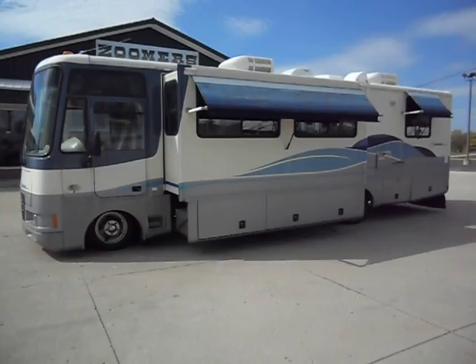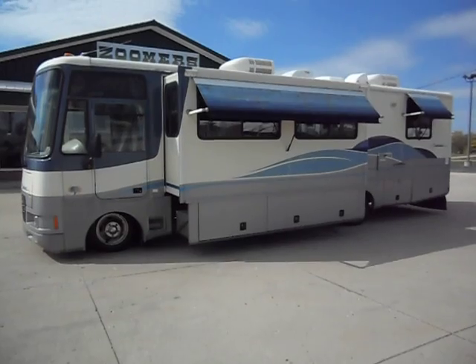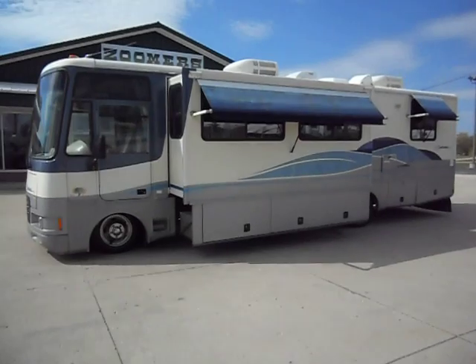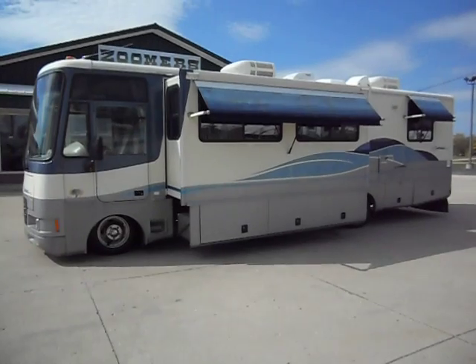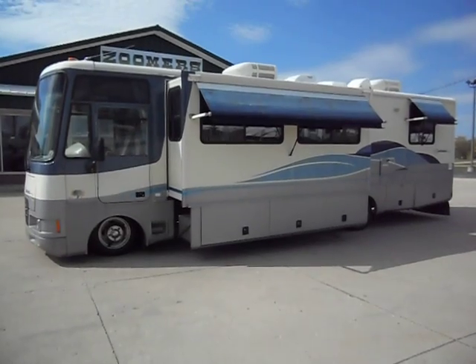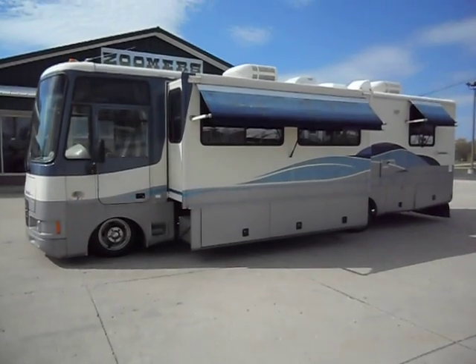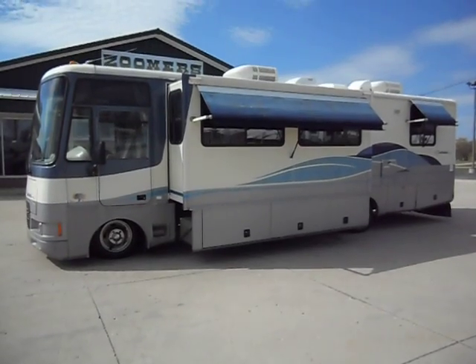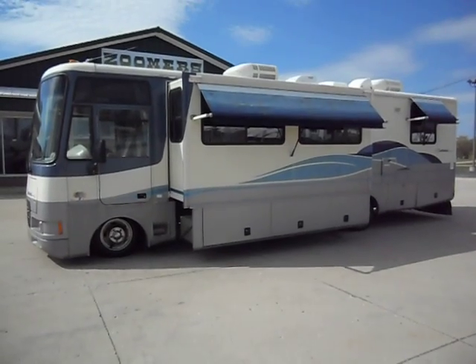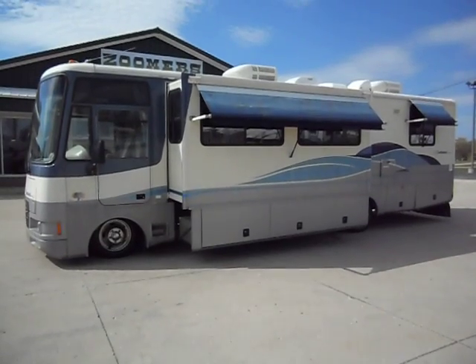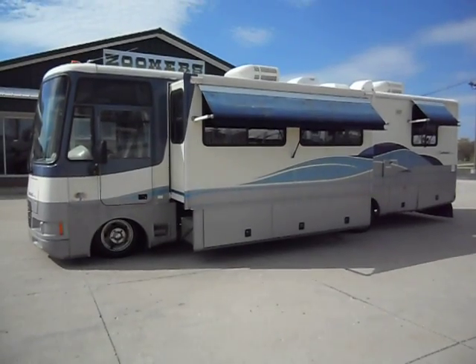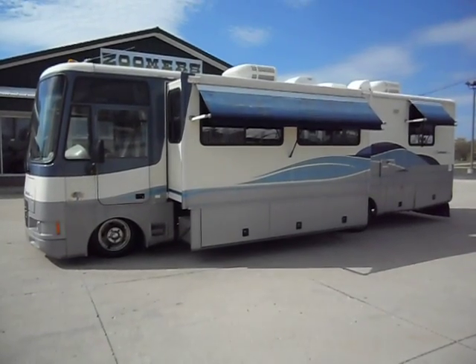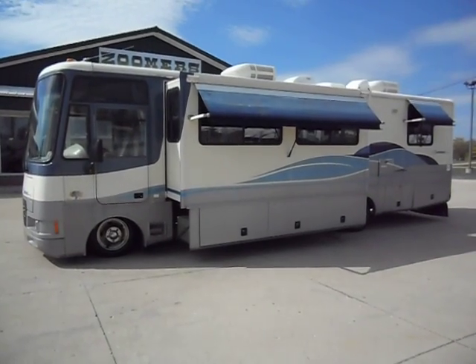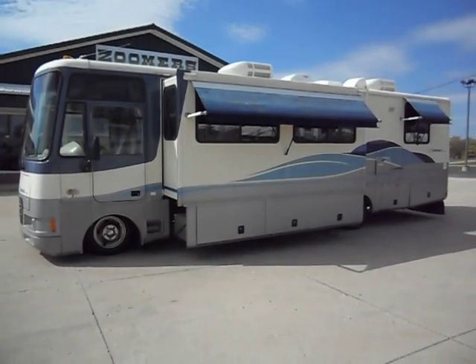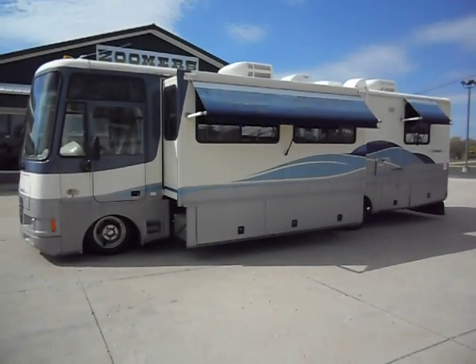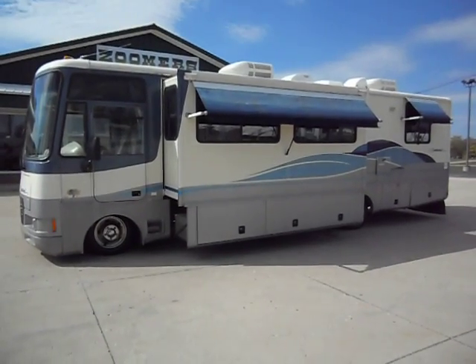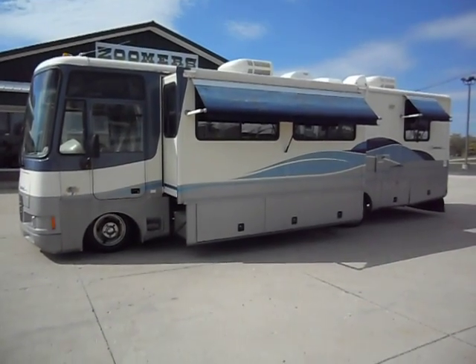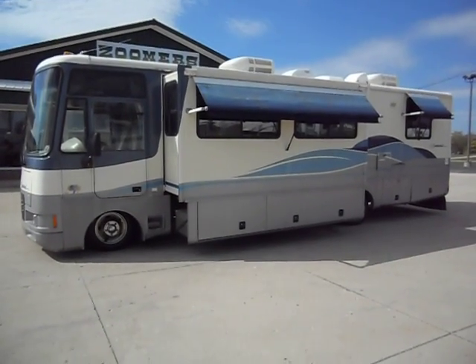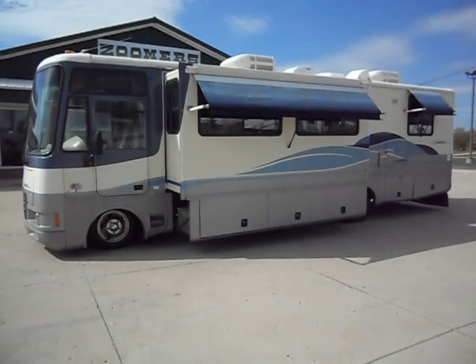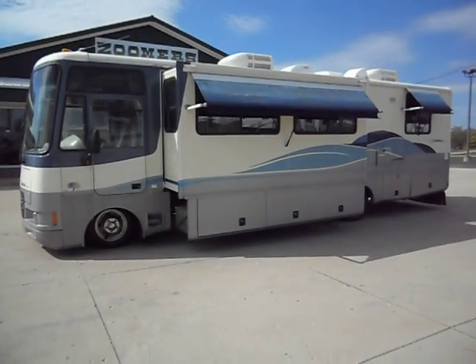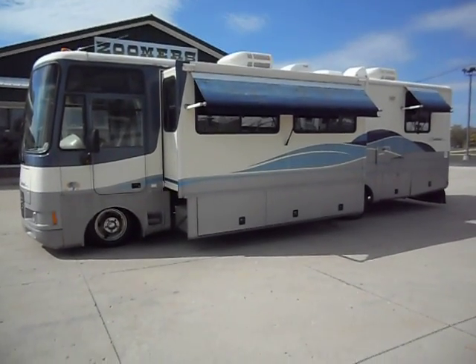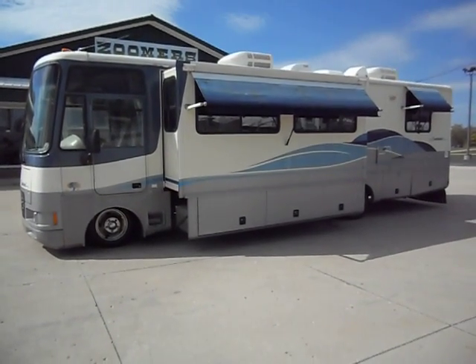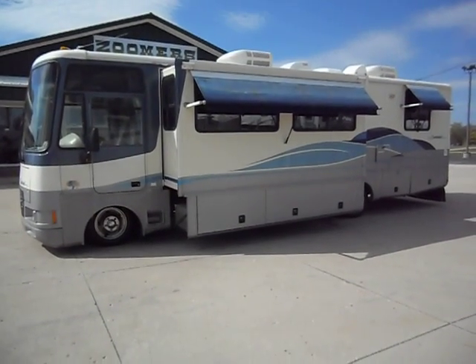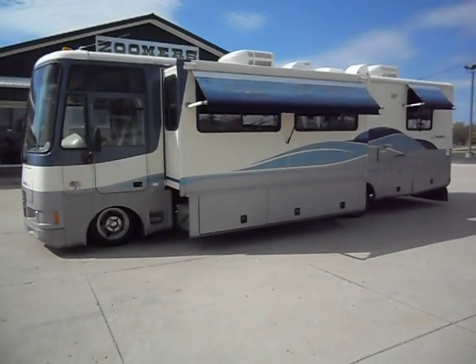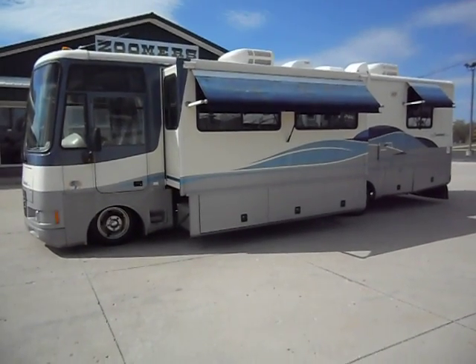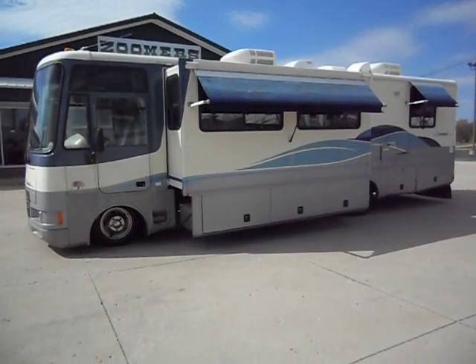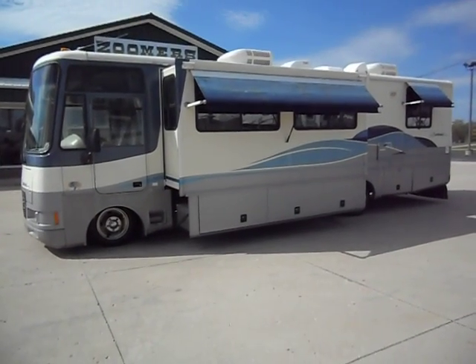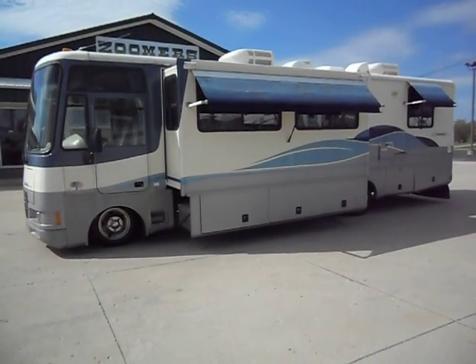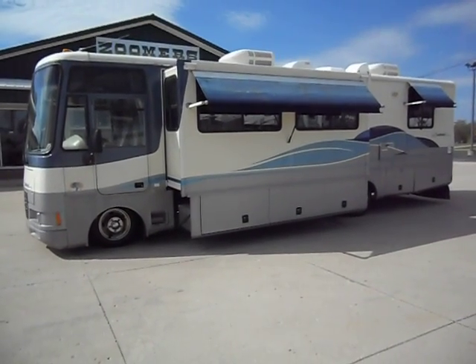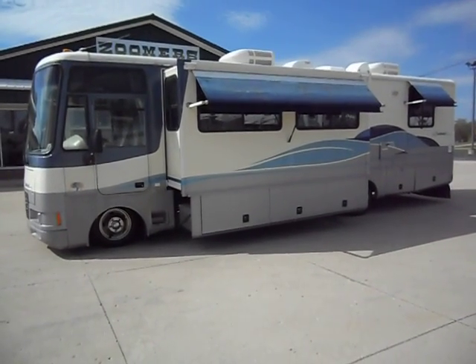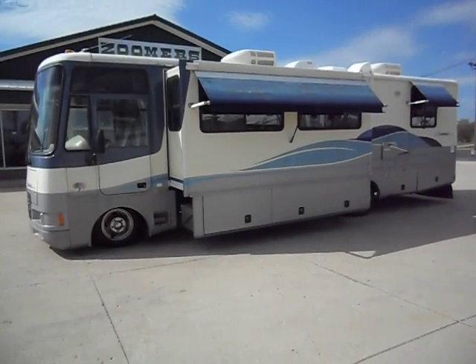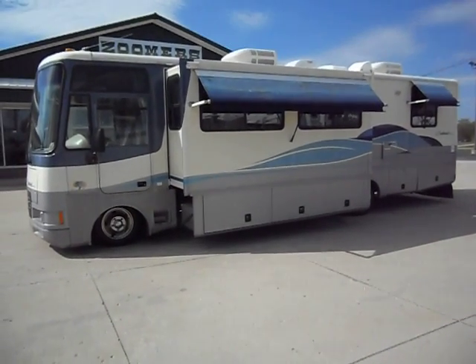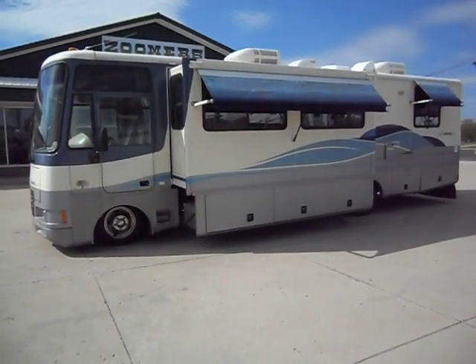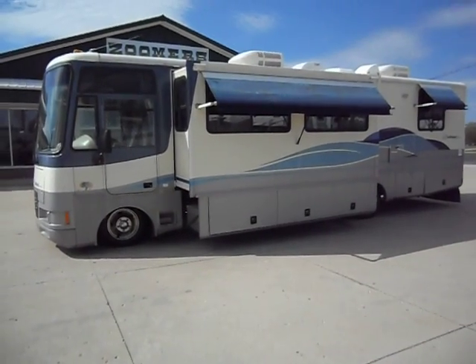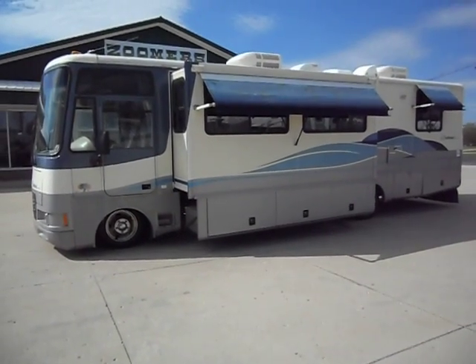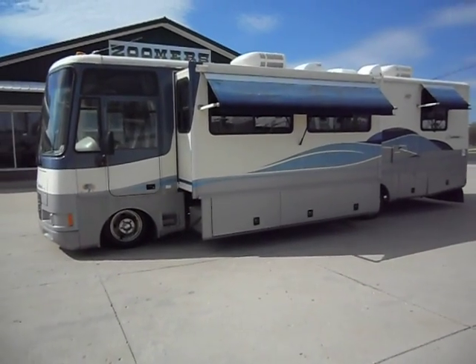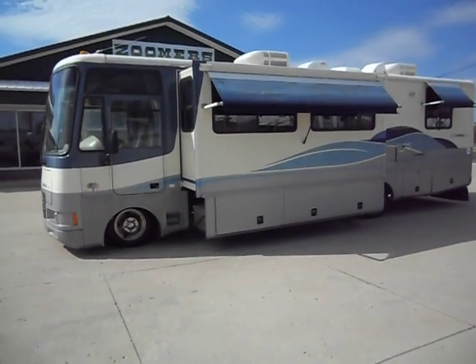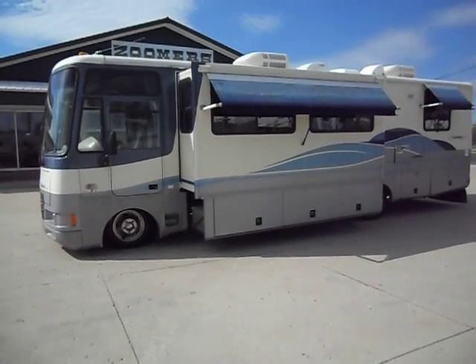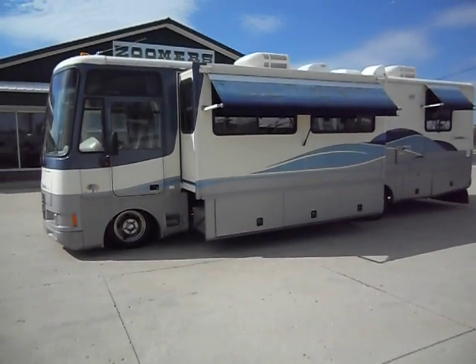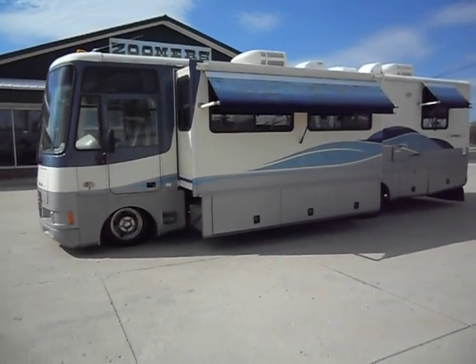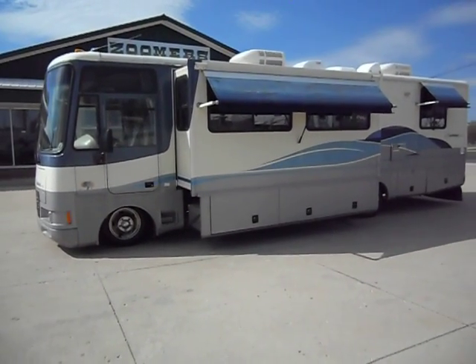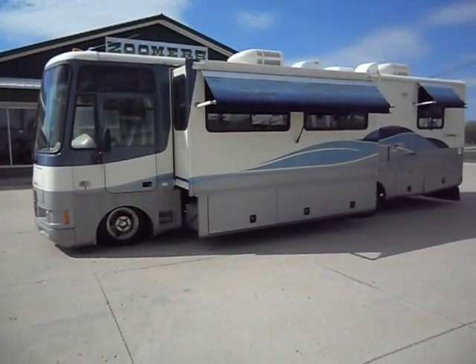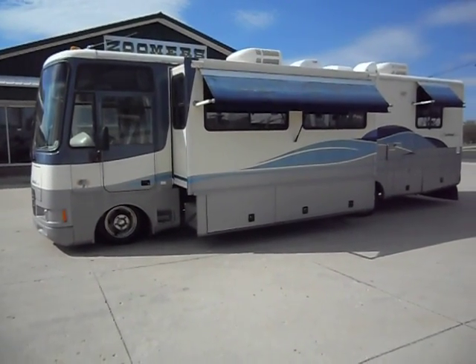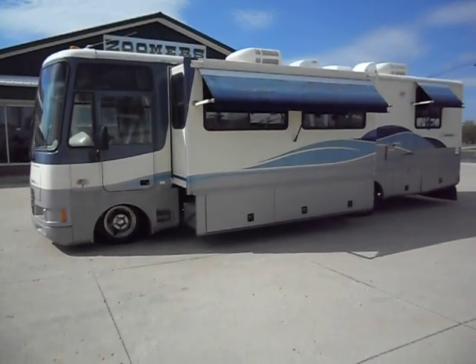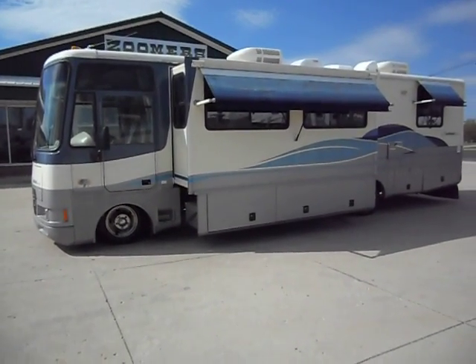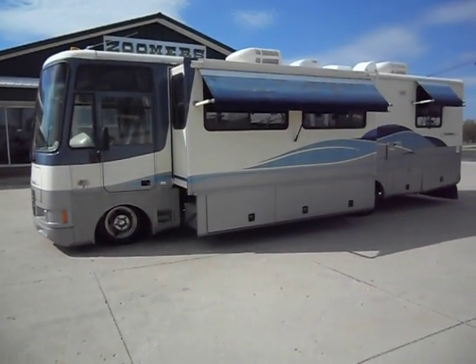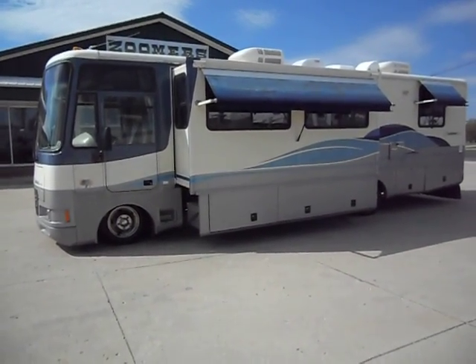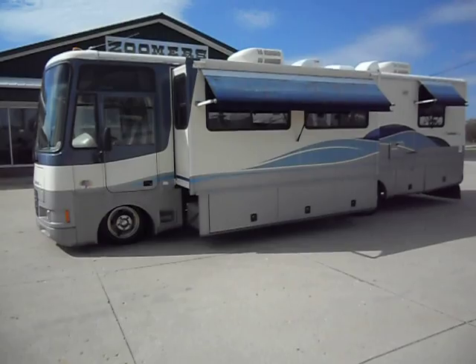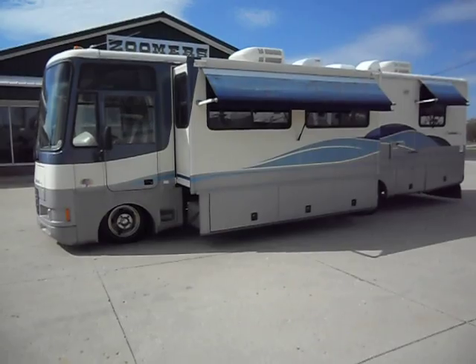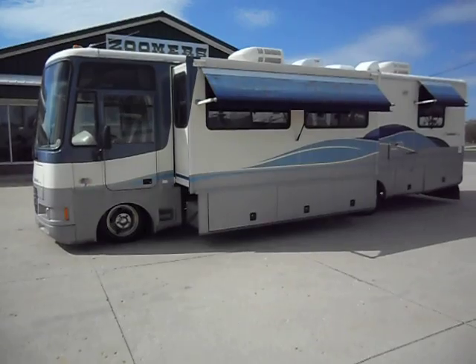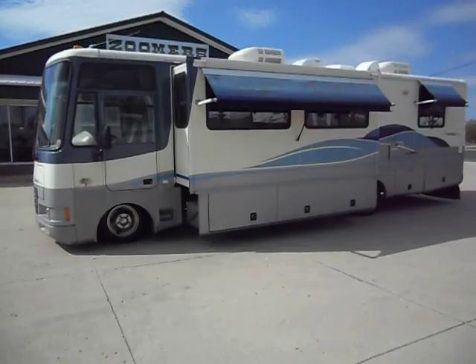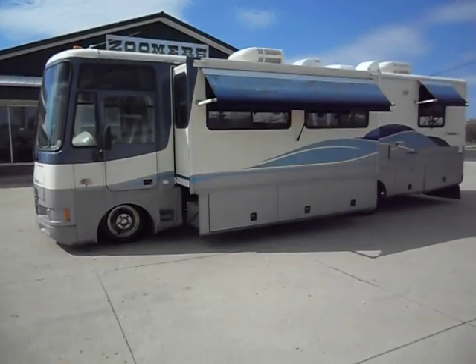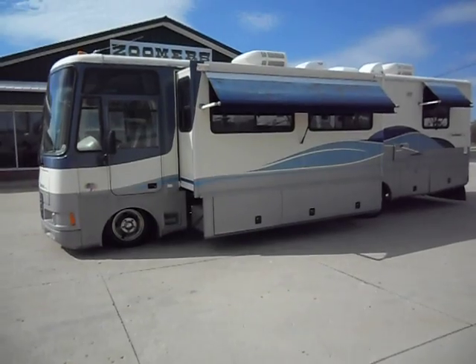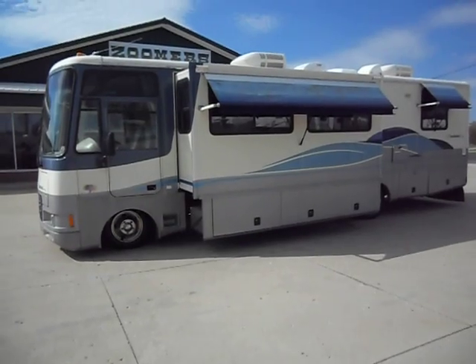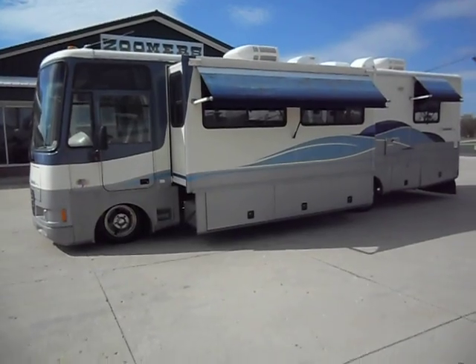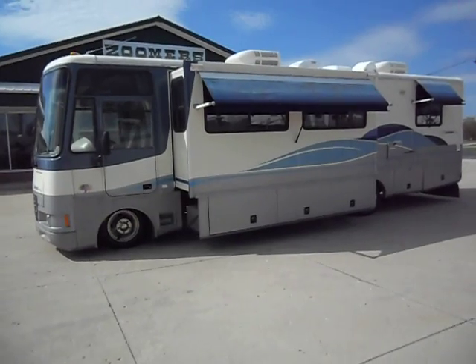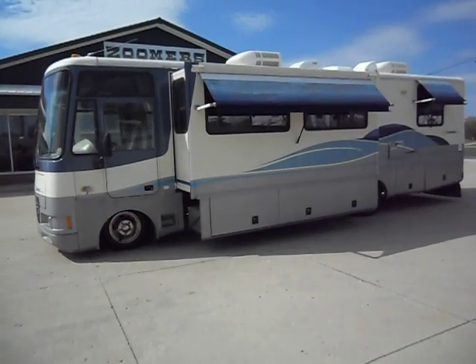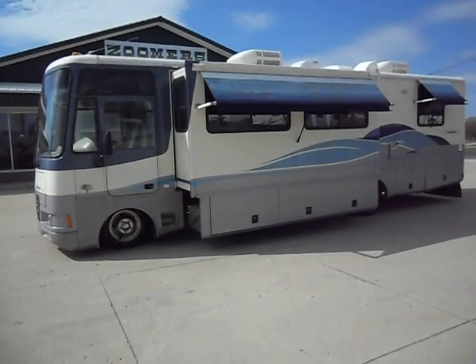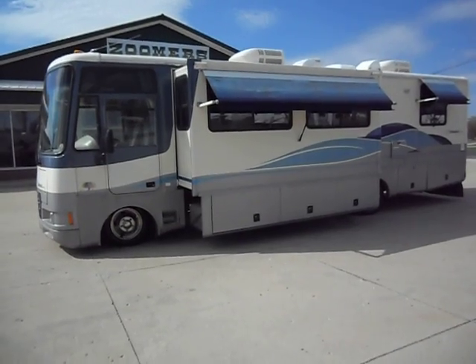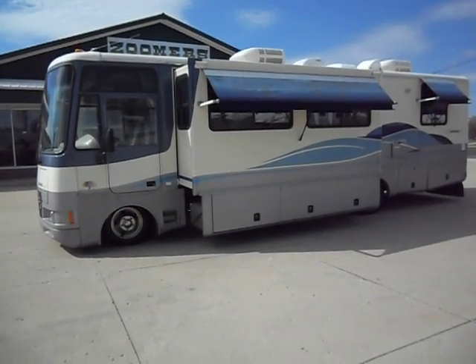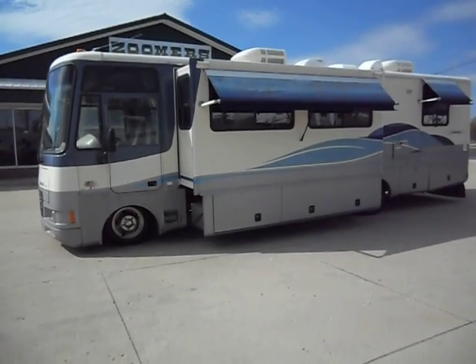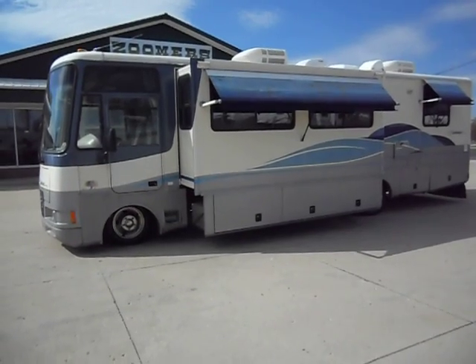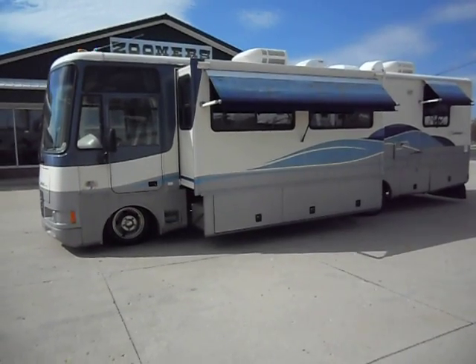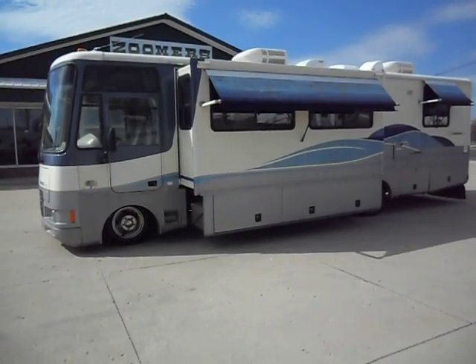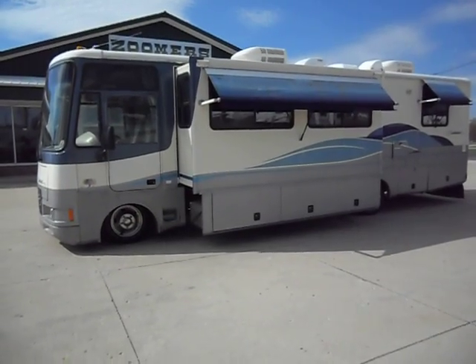Welcome to Zoomer's RV. Today we have for sale a 33-foot 1997 Fleetwood Southwind 32V for sale.